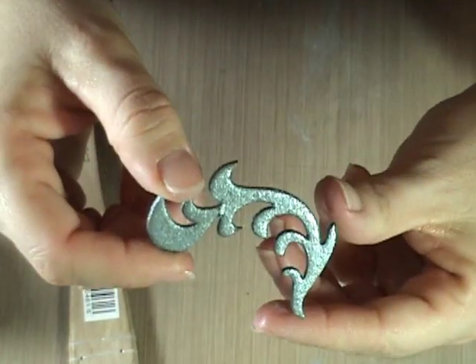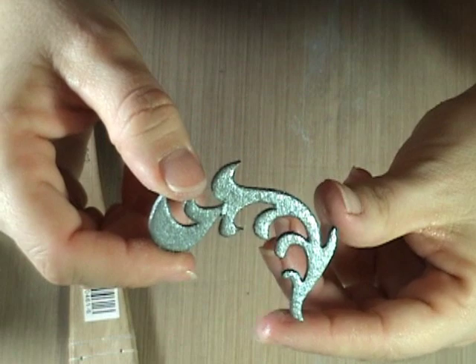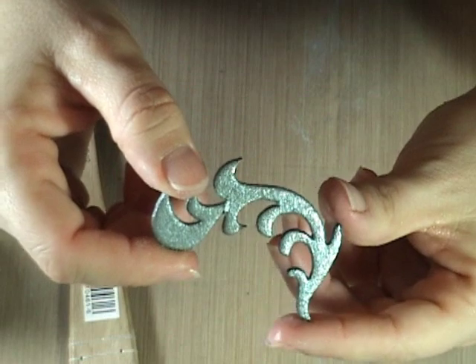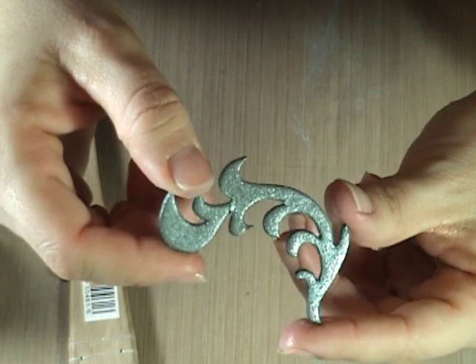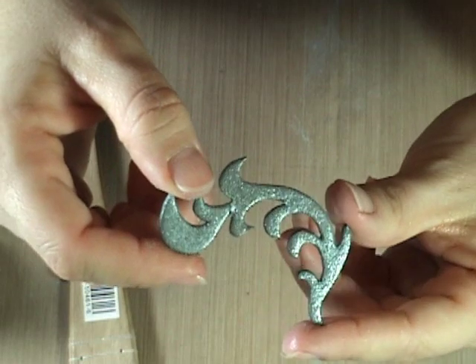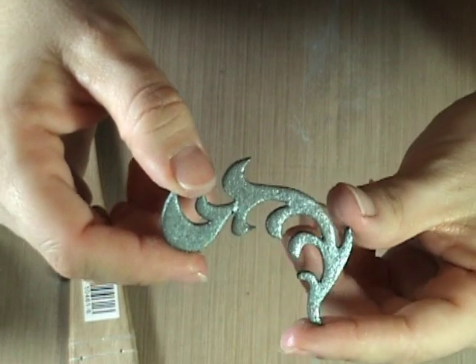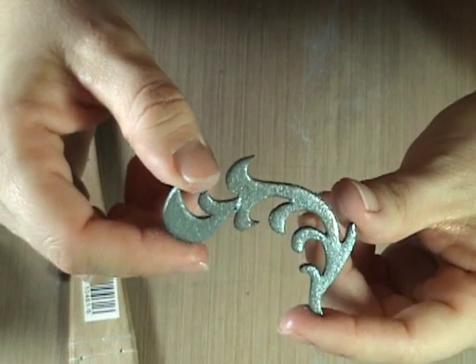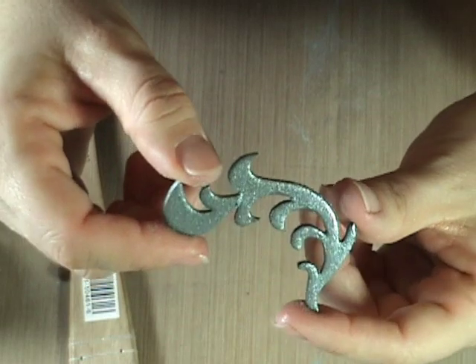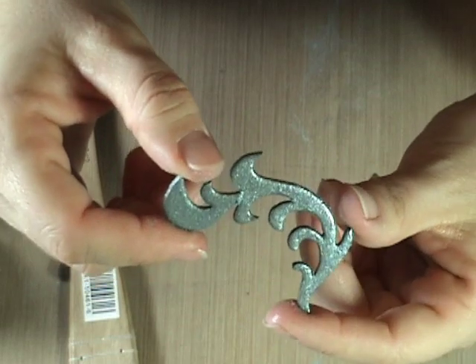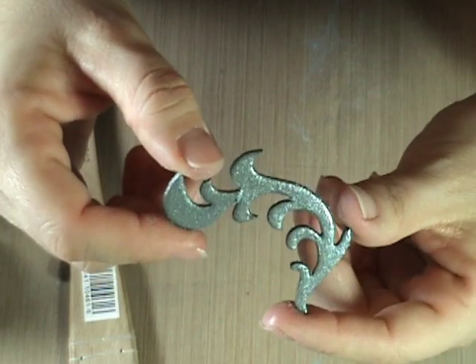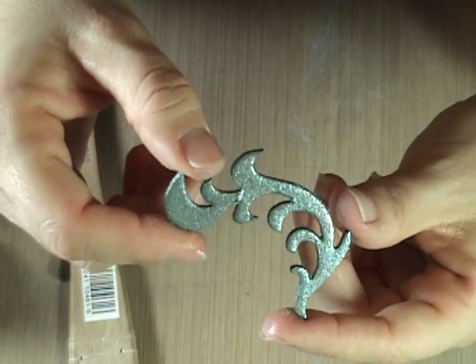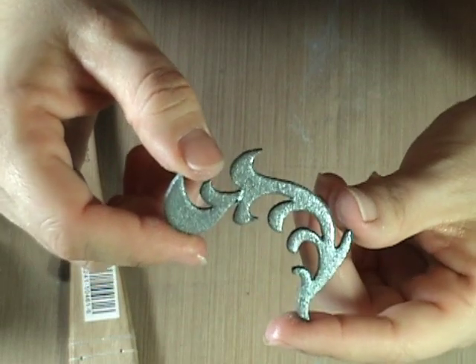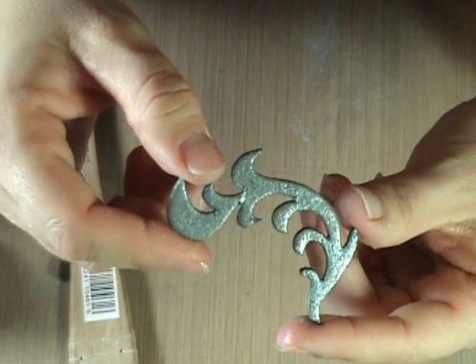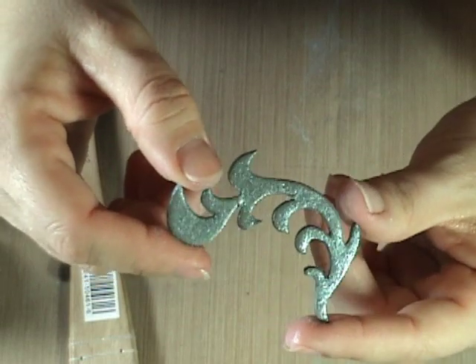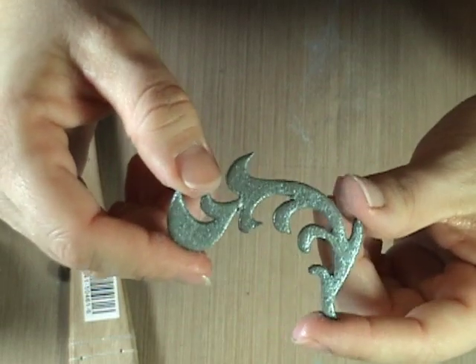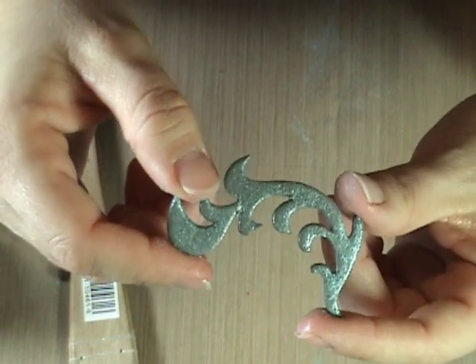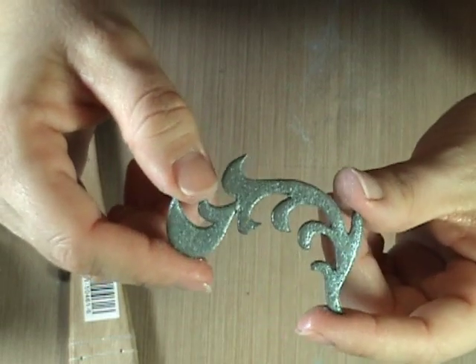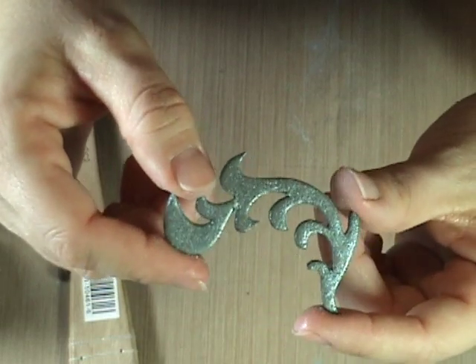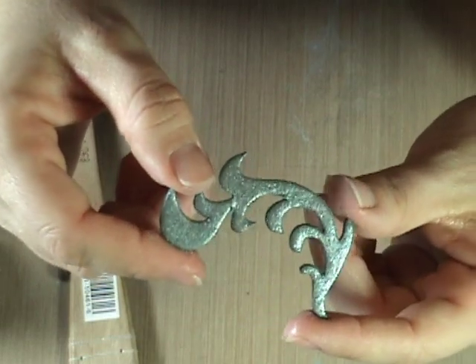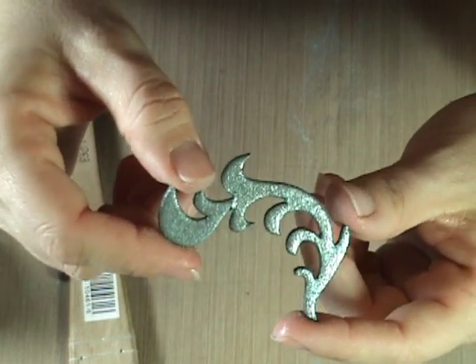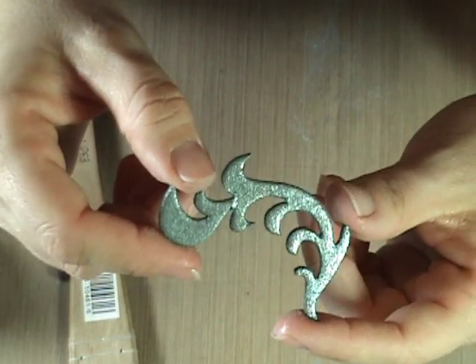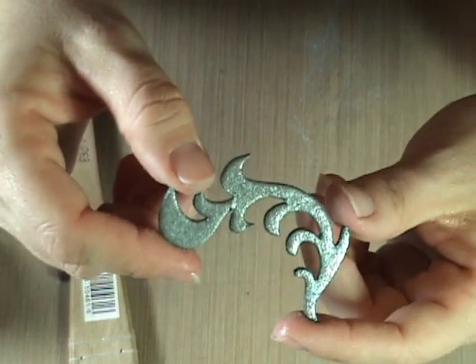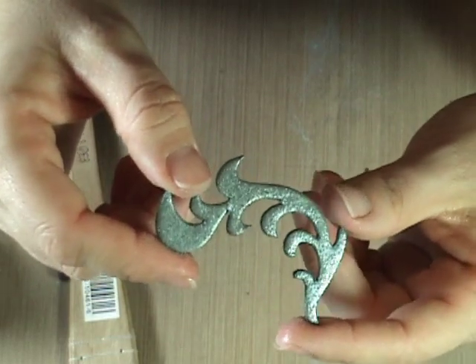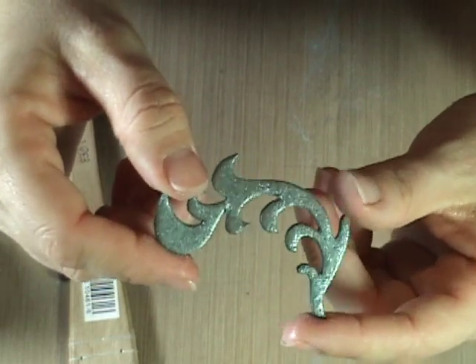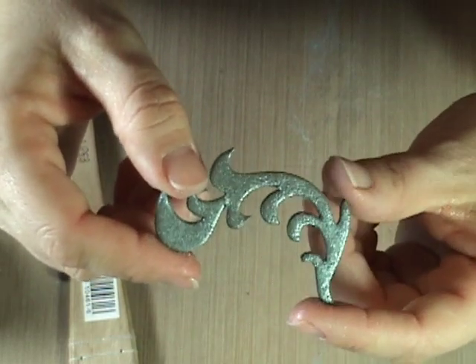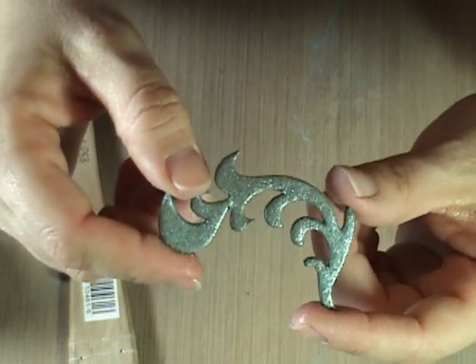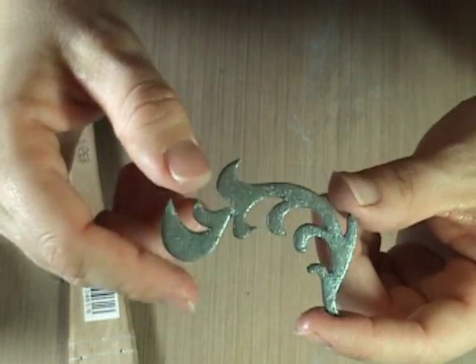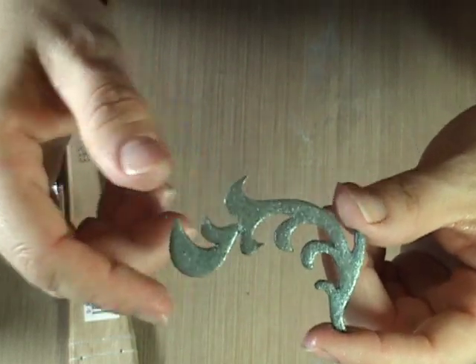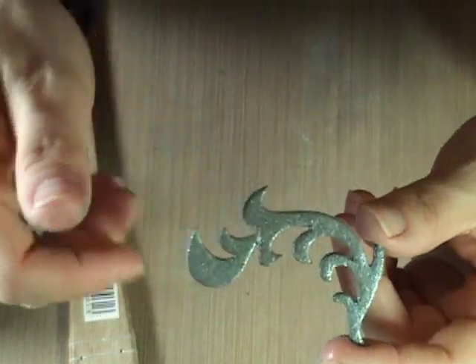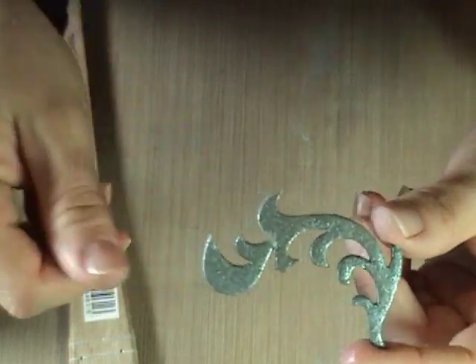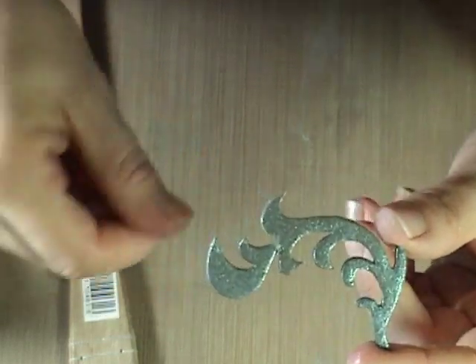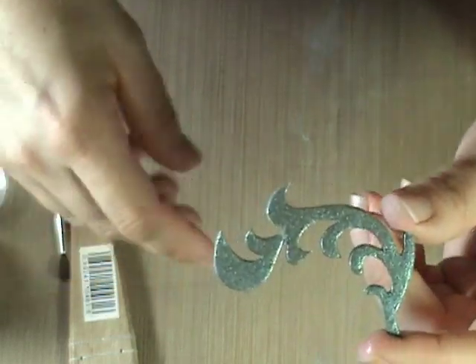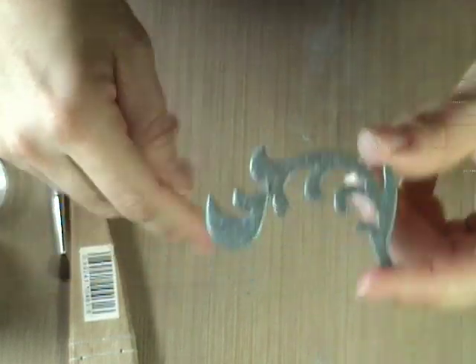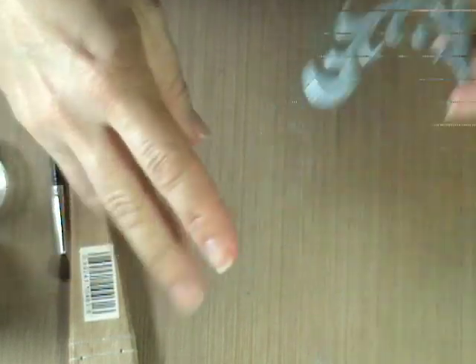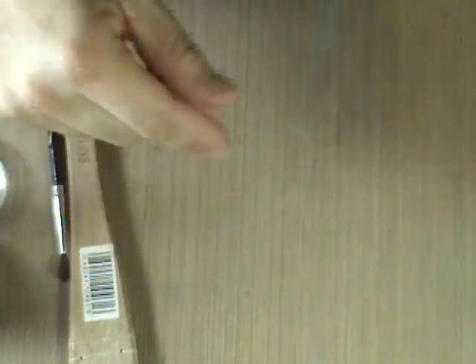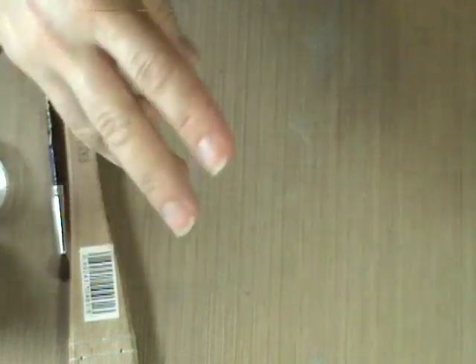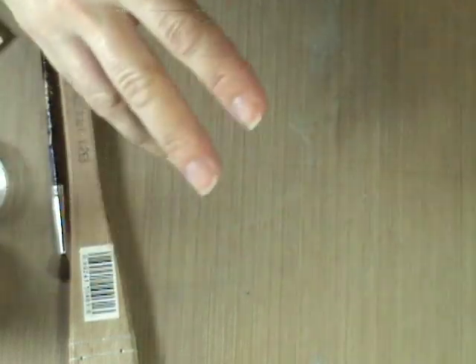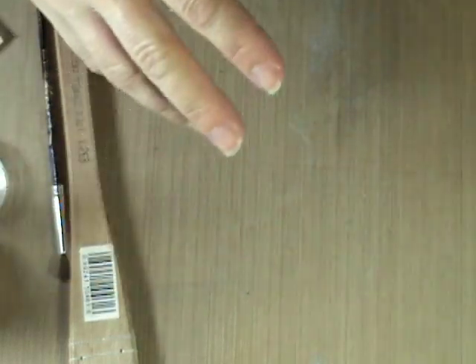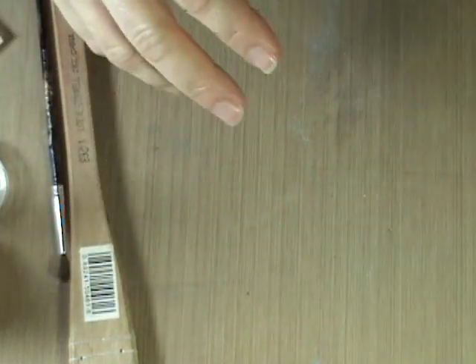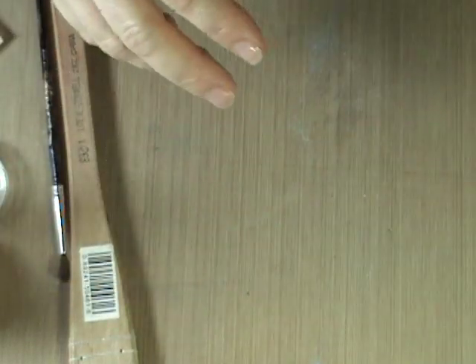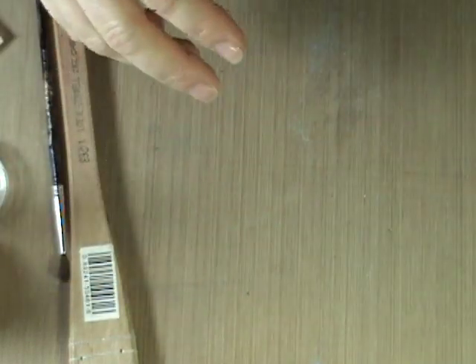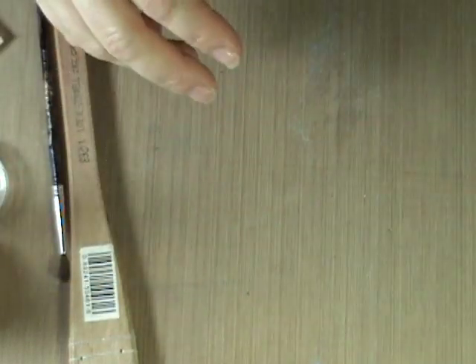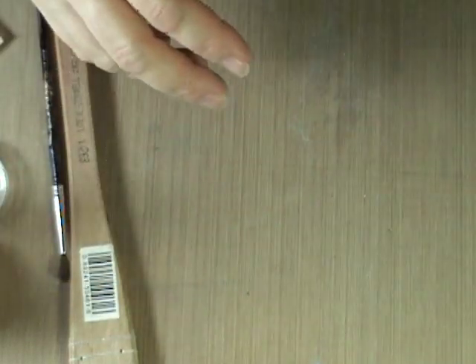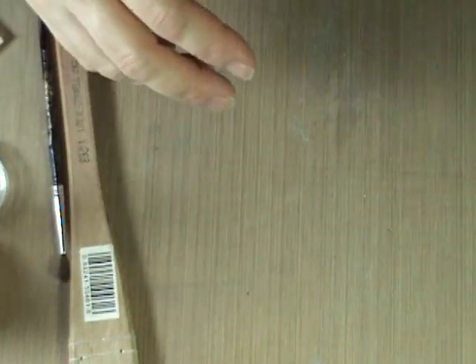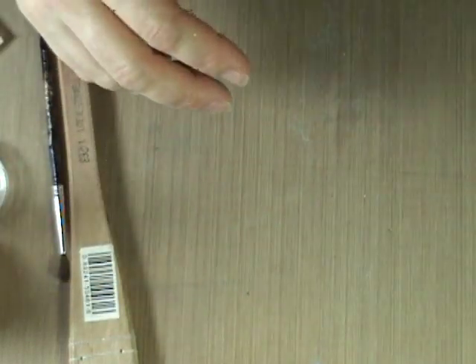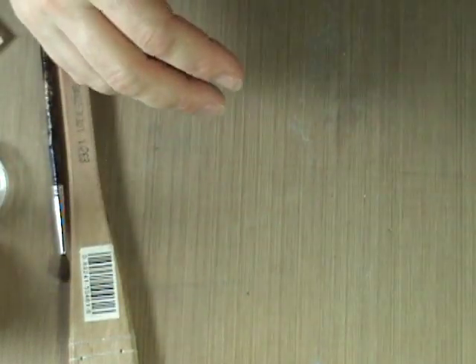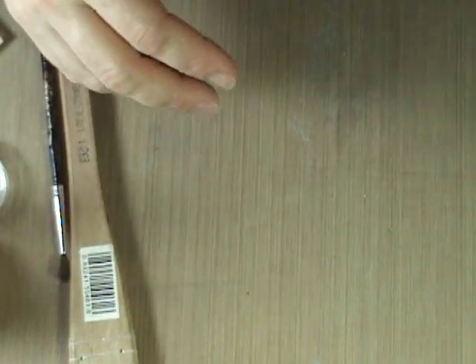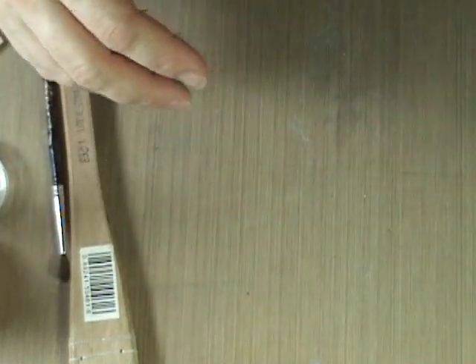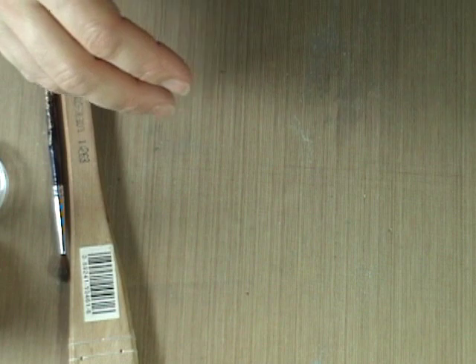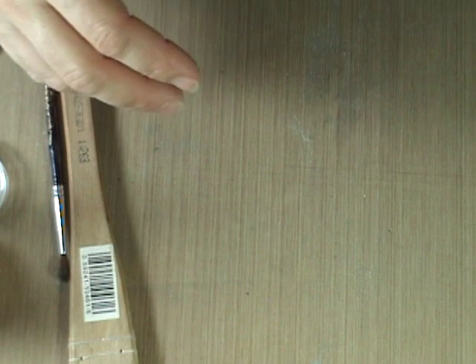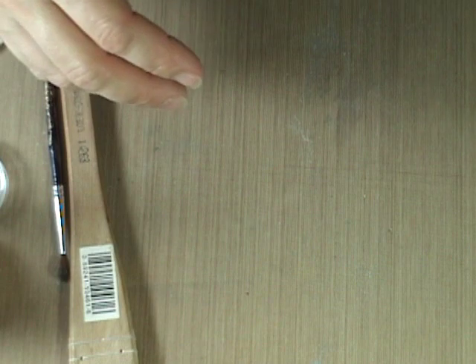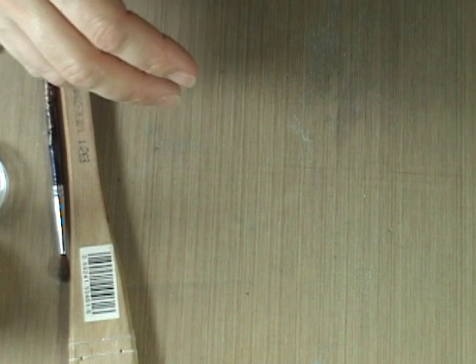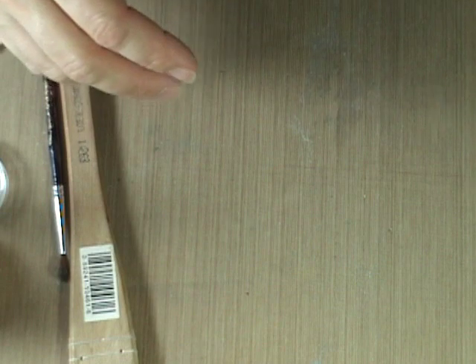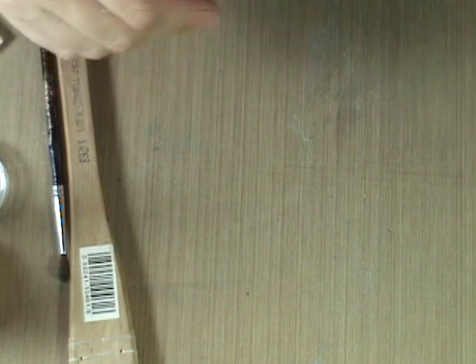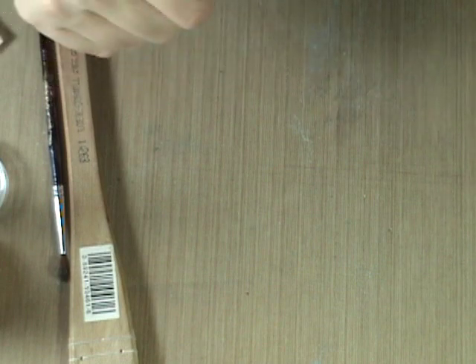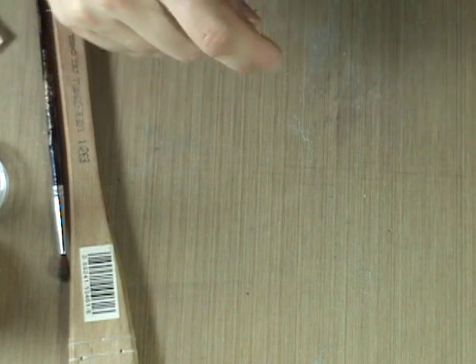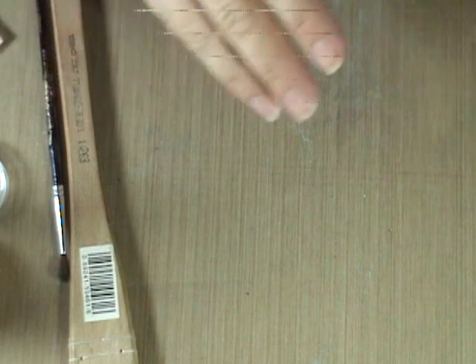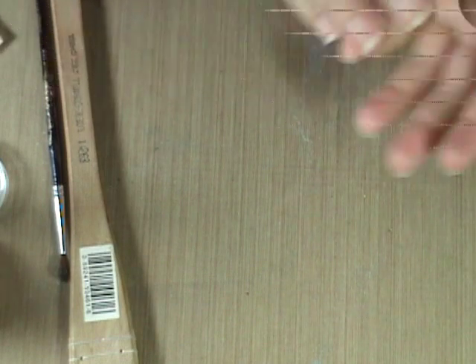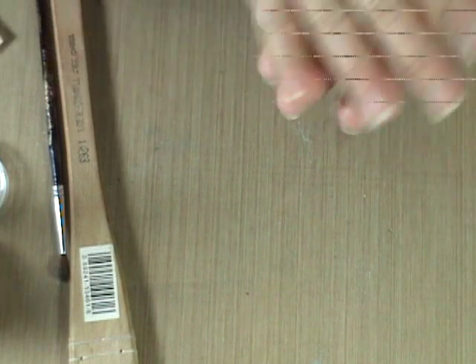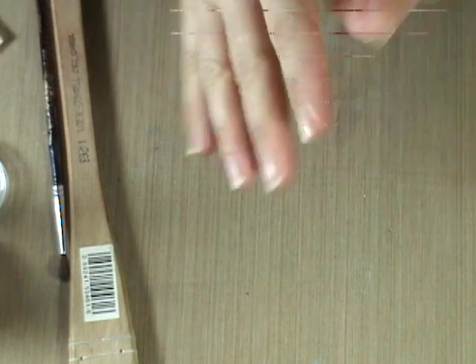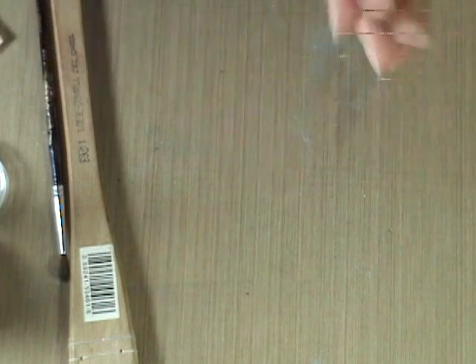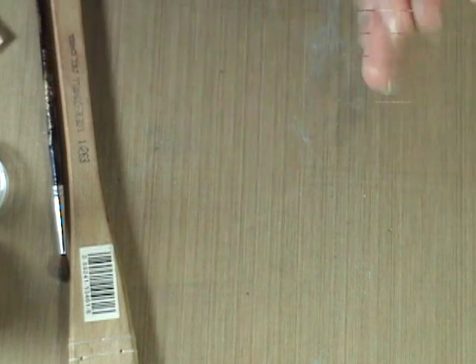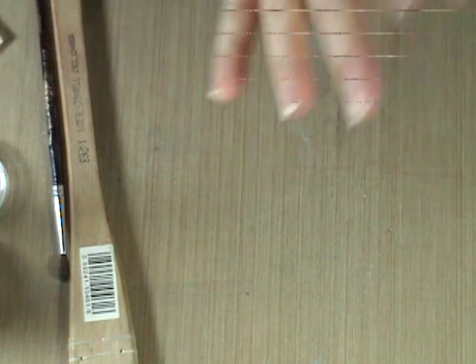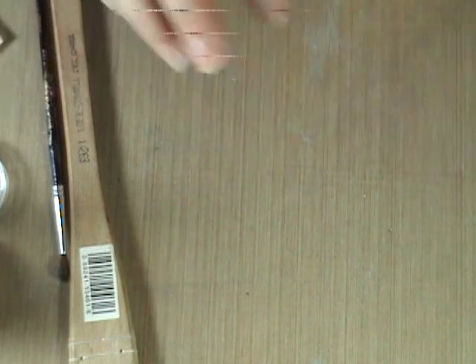You can do this on a stamped image too — just stamp with your VersaMark ink and put that mixture on there.